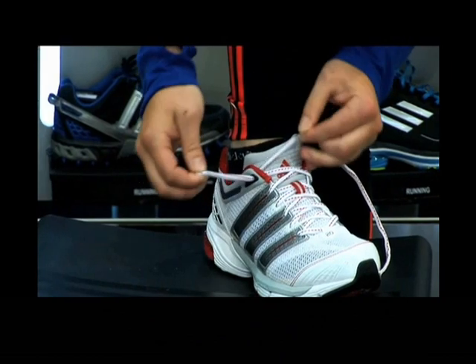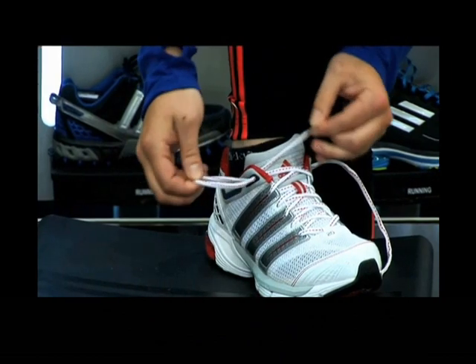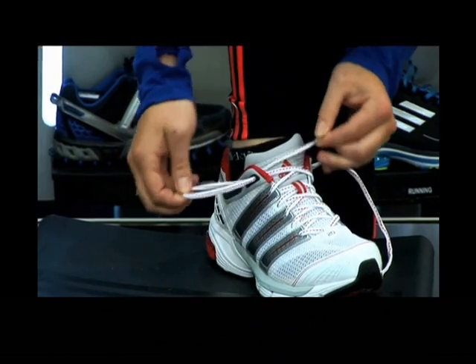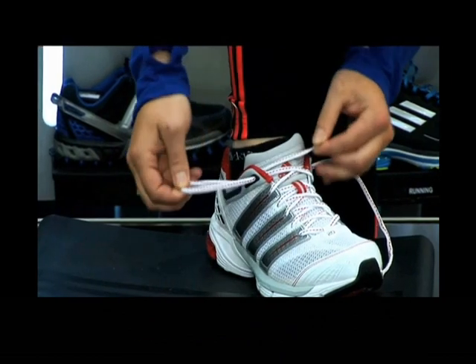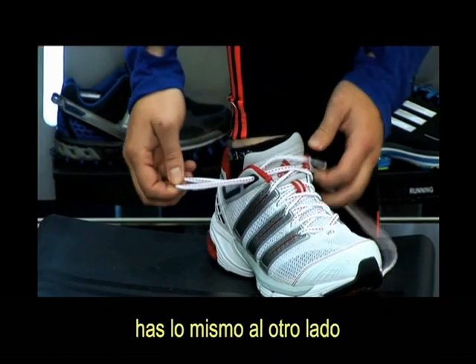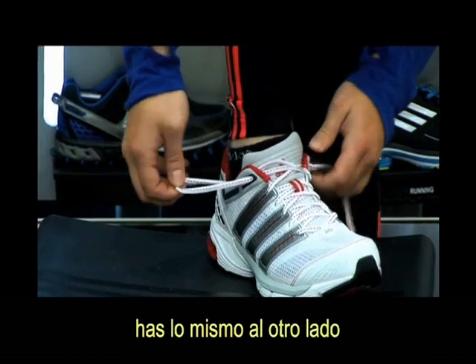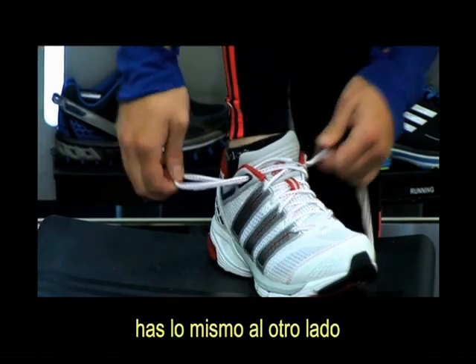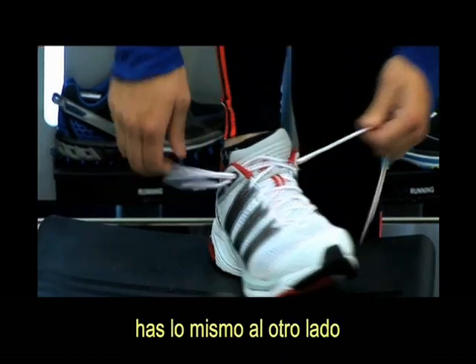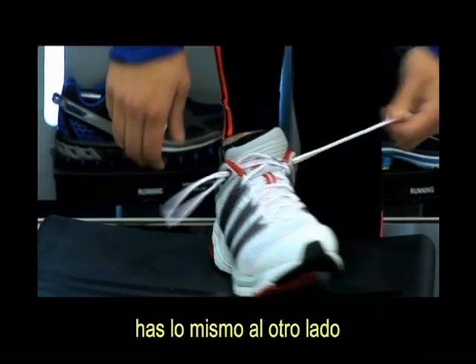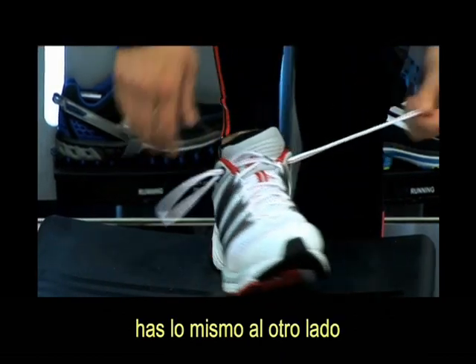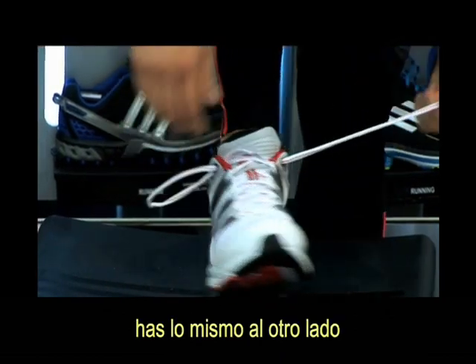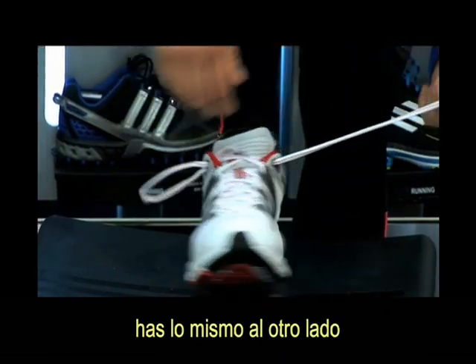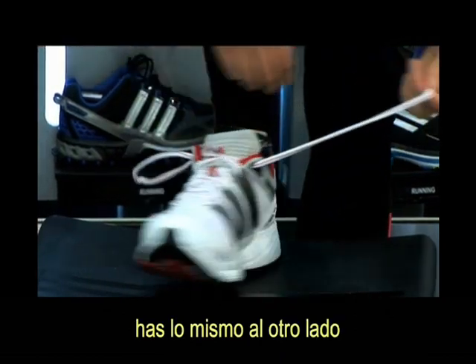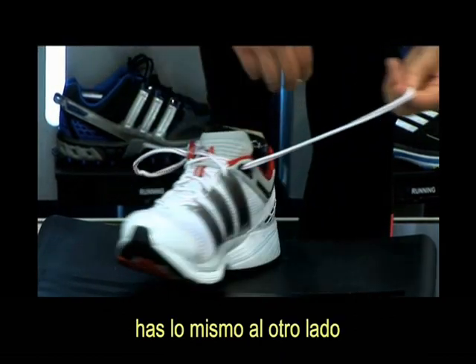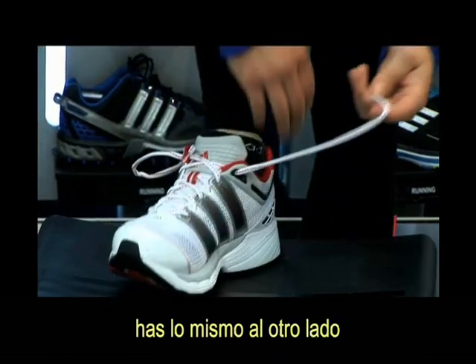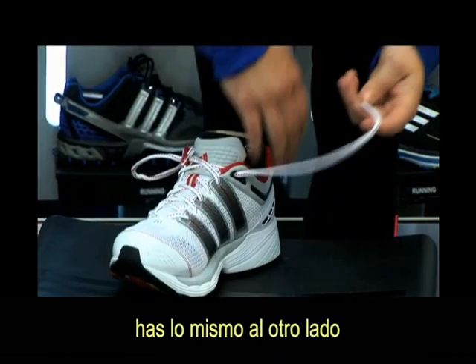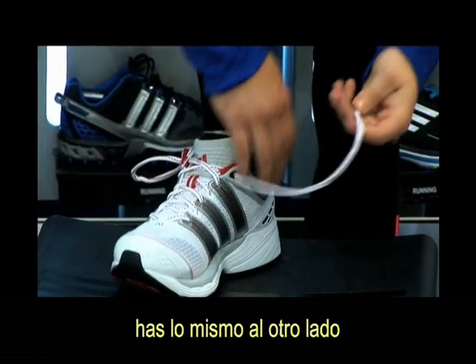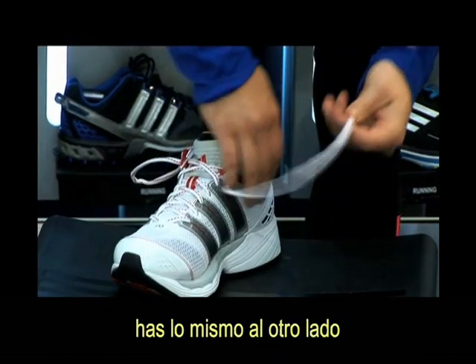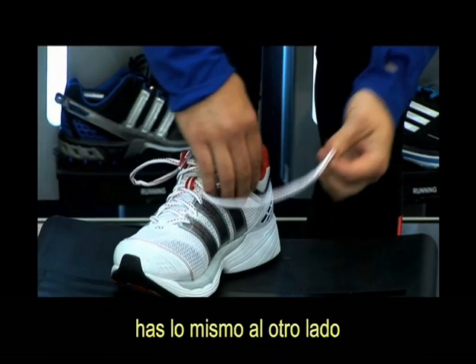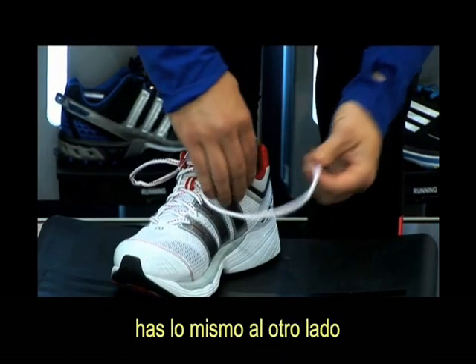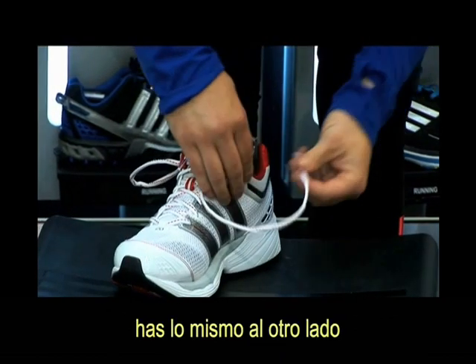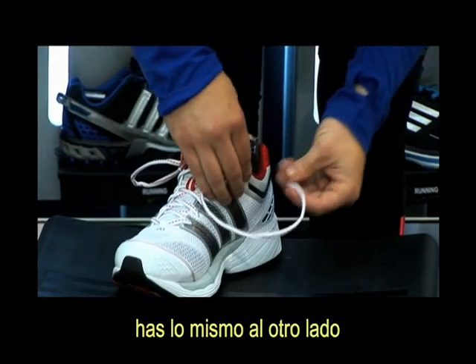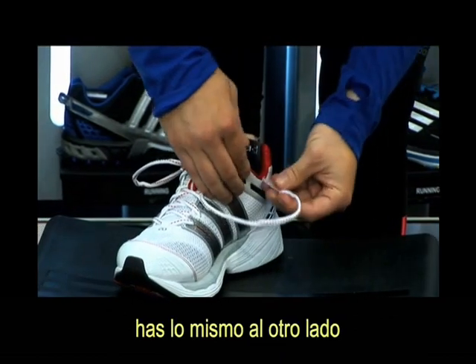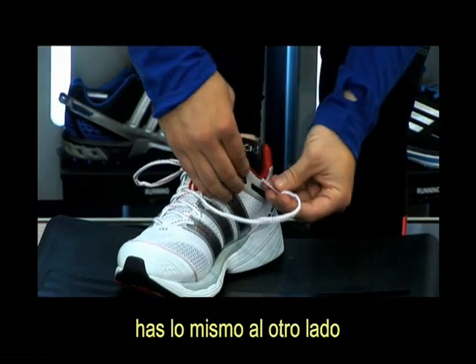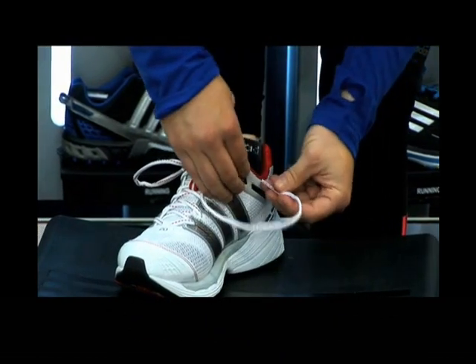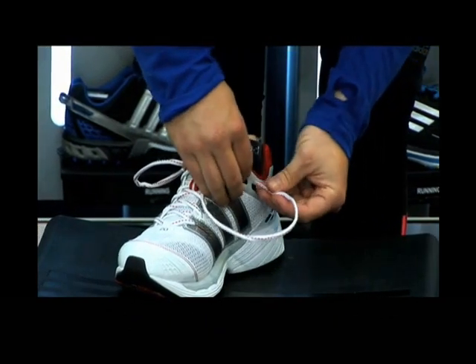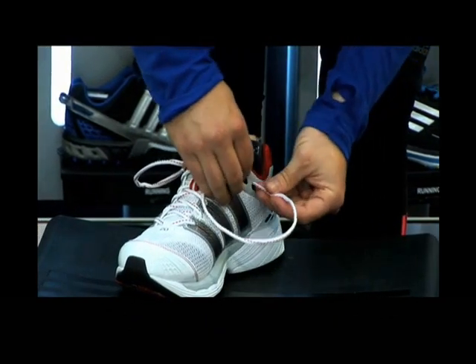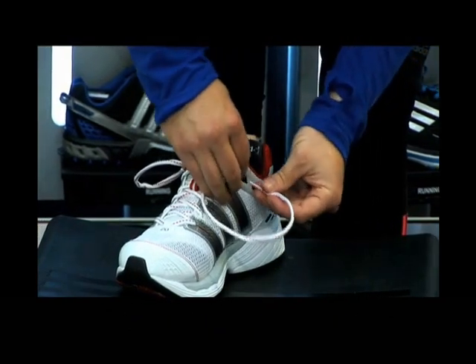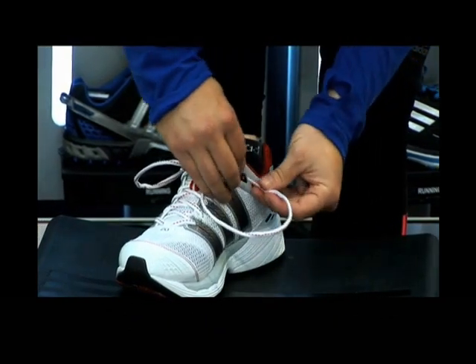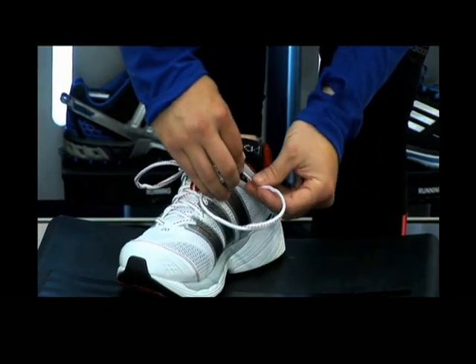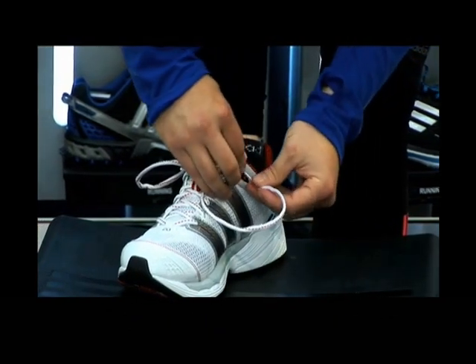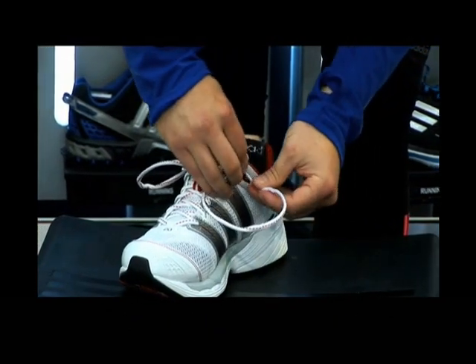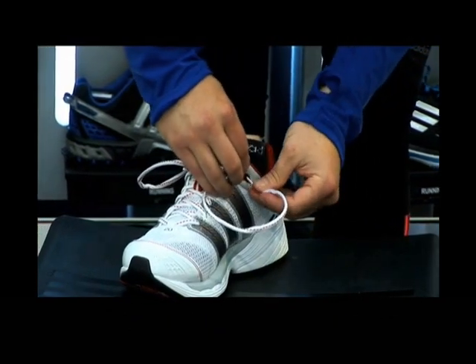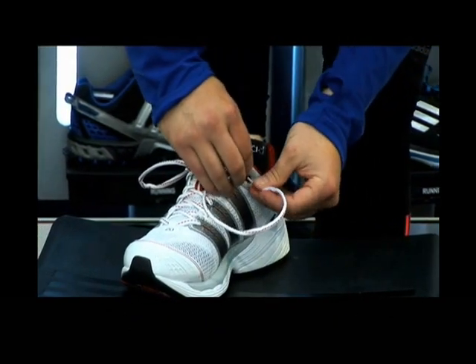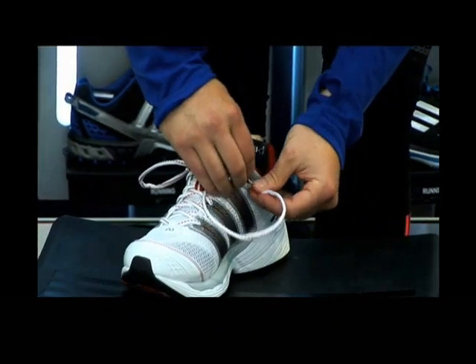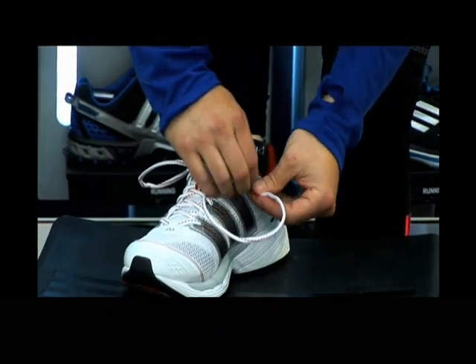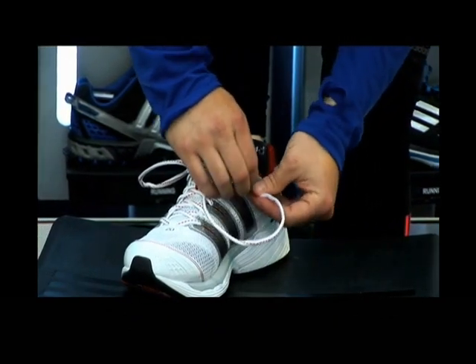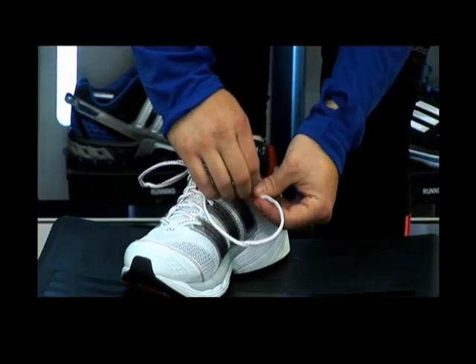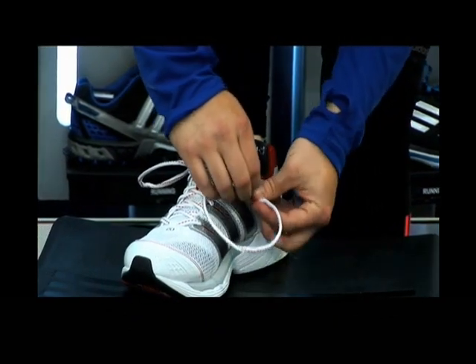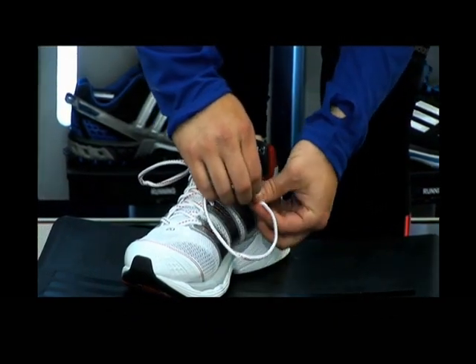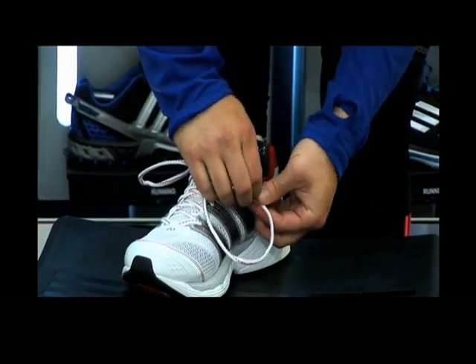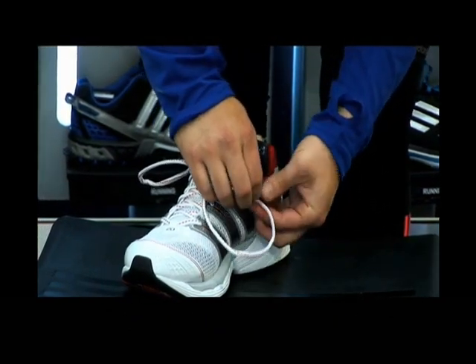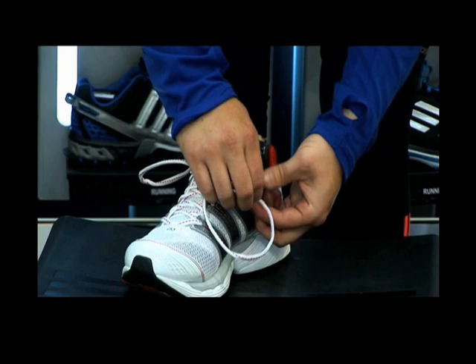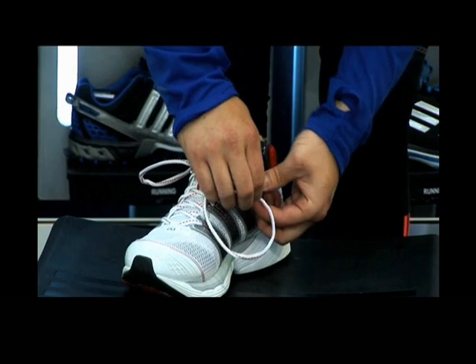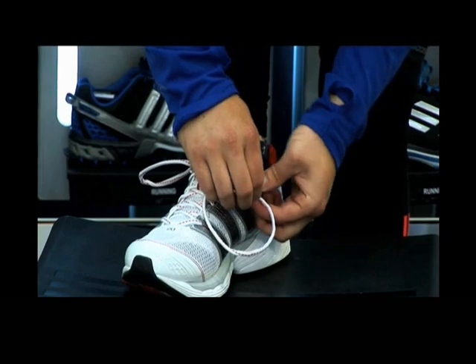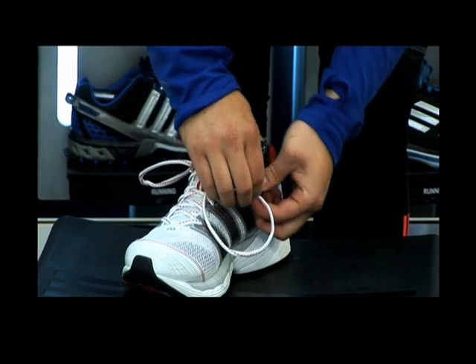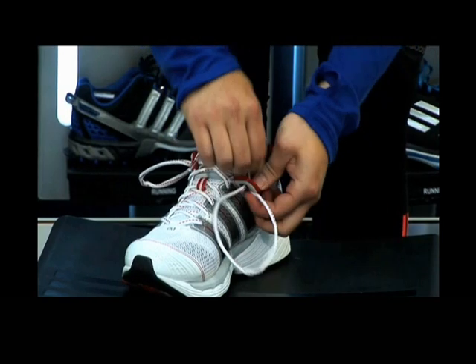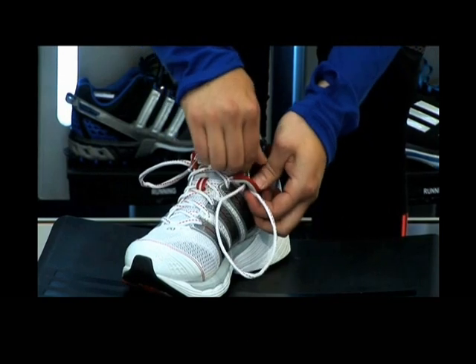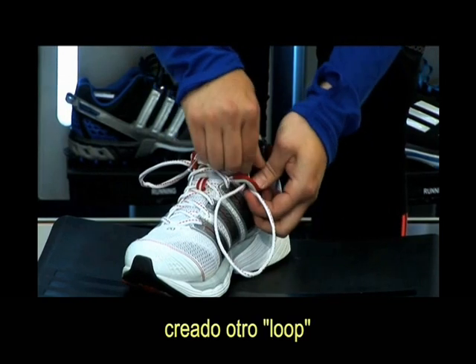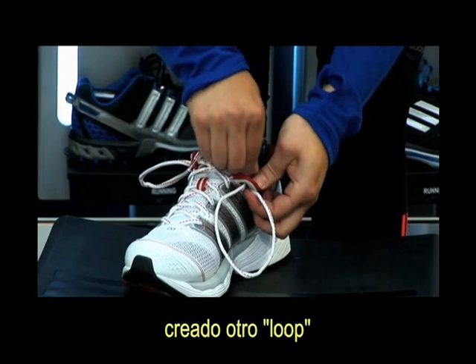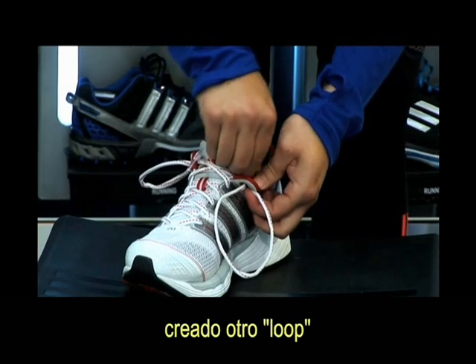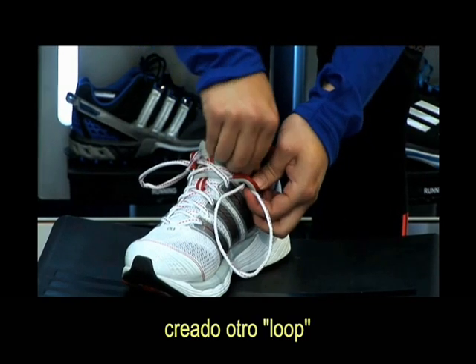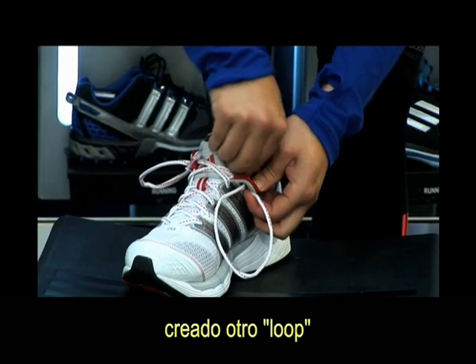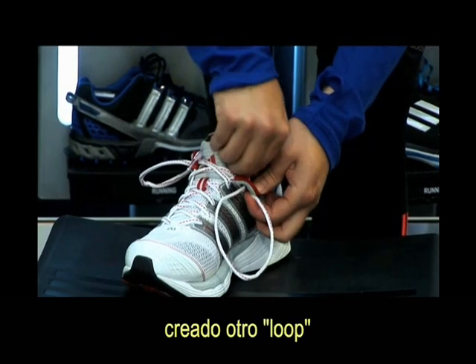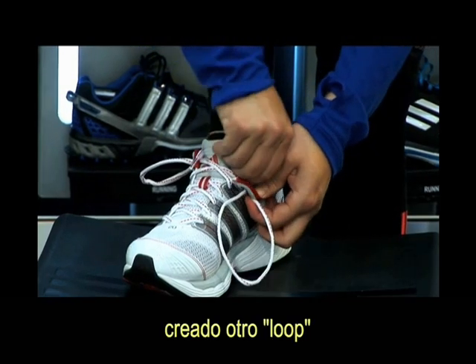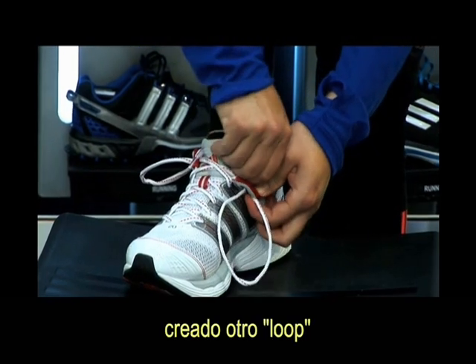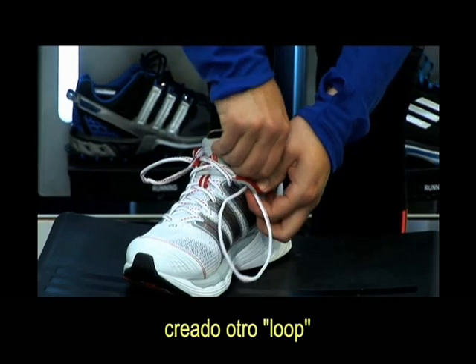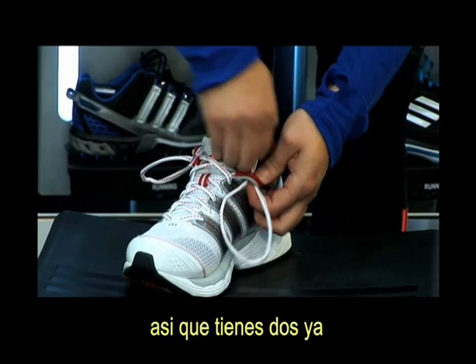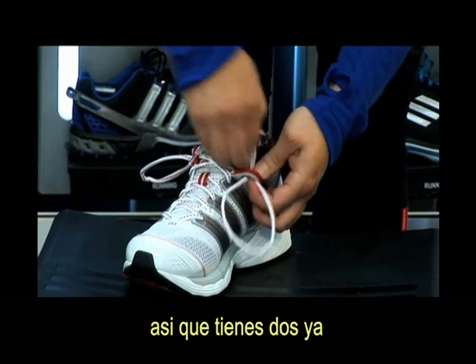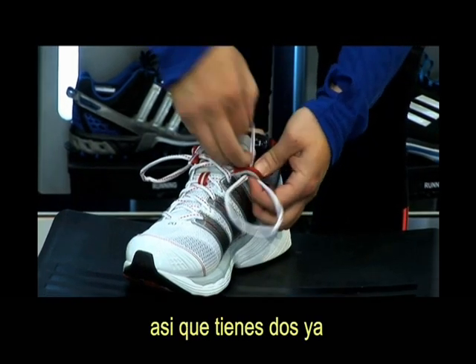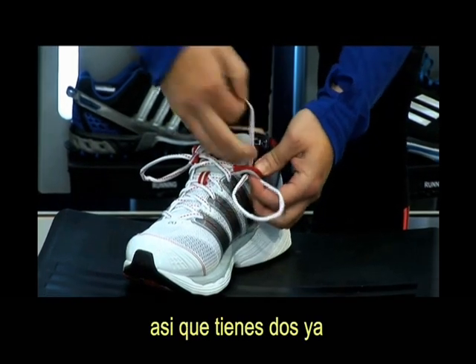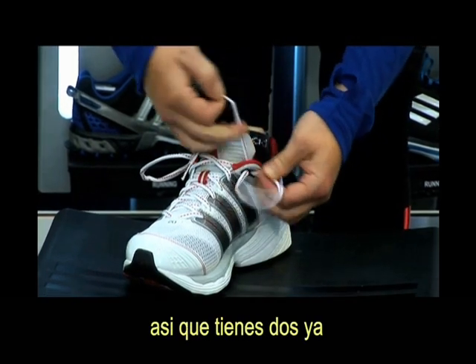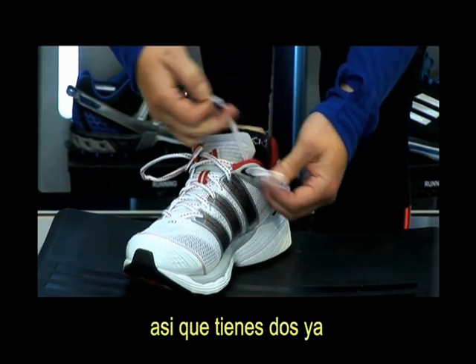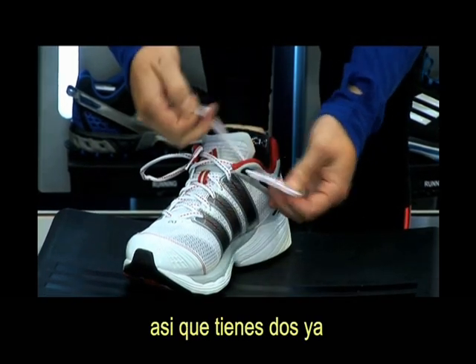Do the same thing on the other side, creating another loop, so you've got two now.